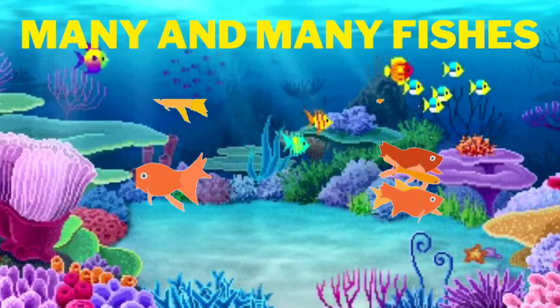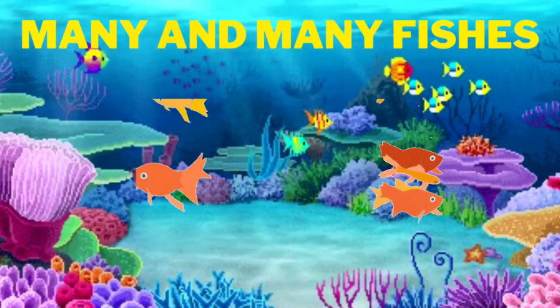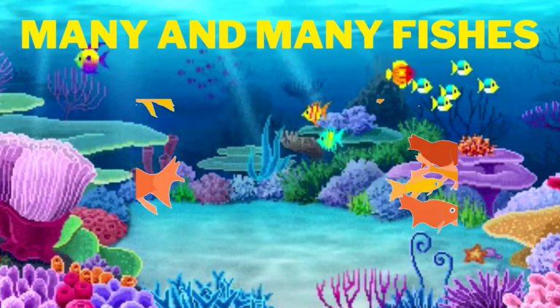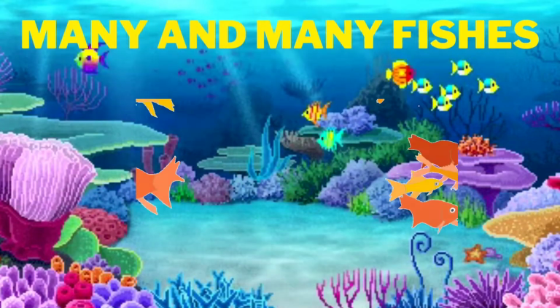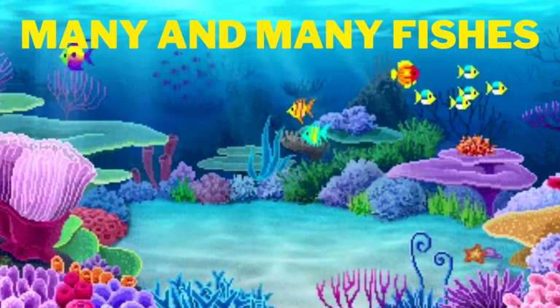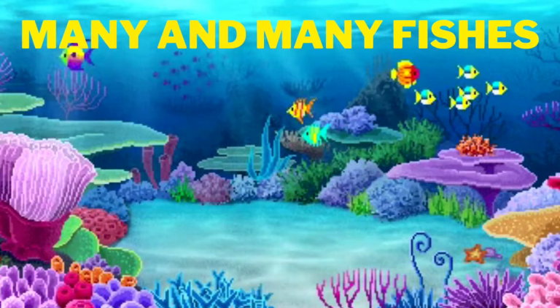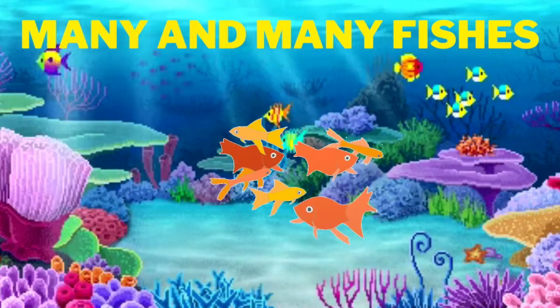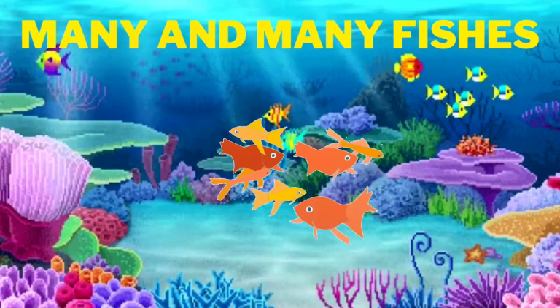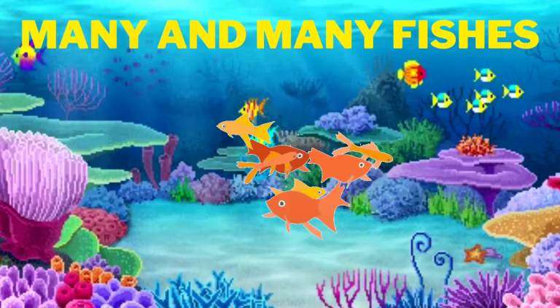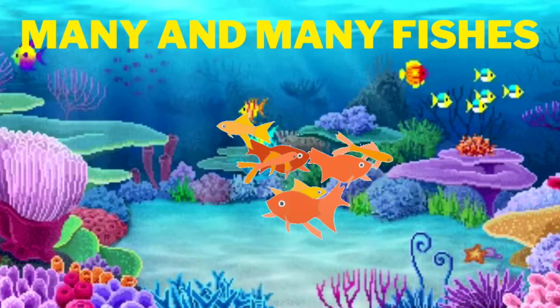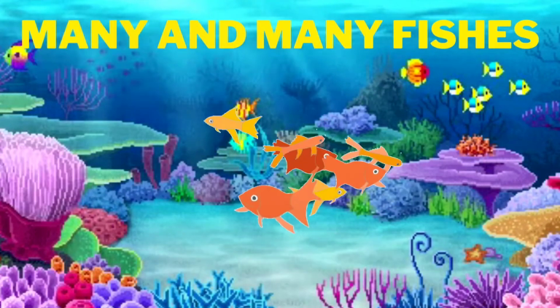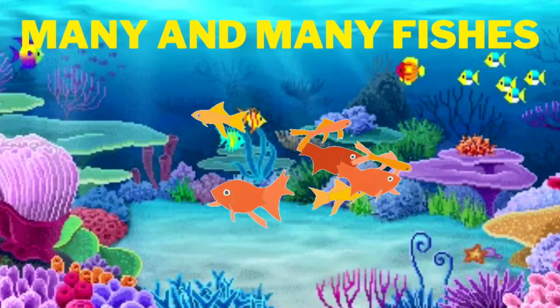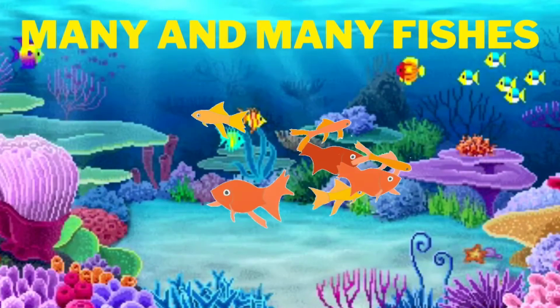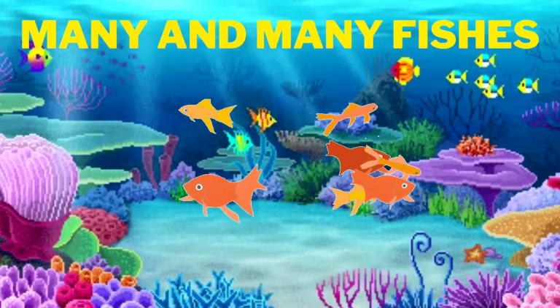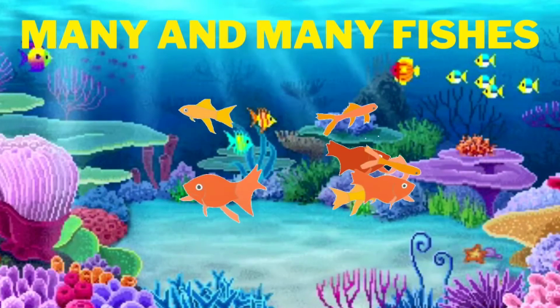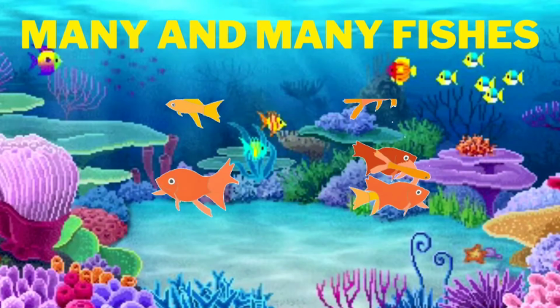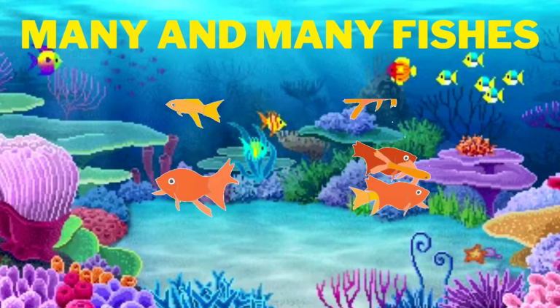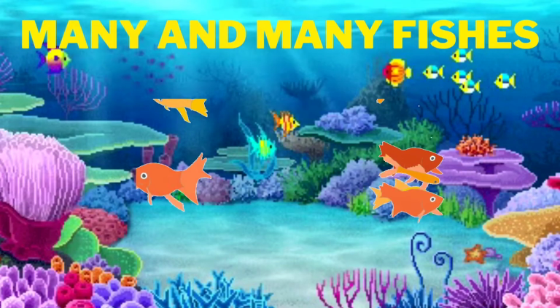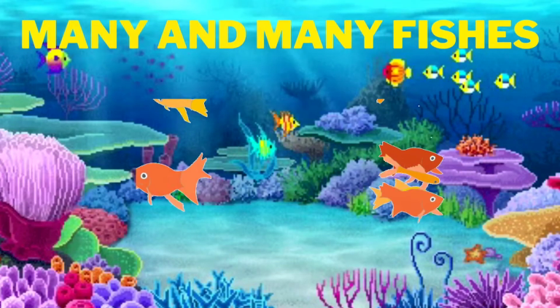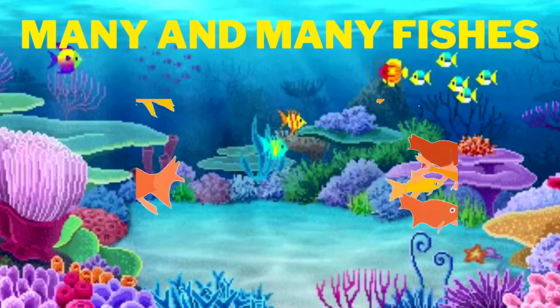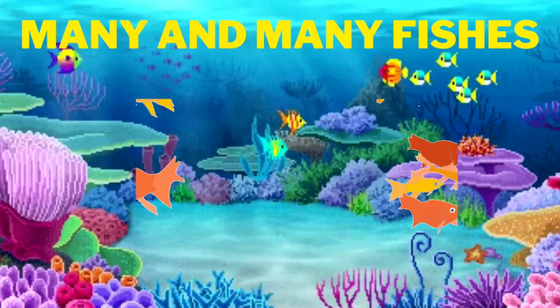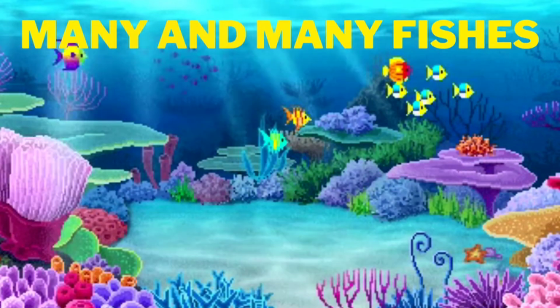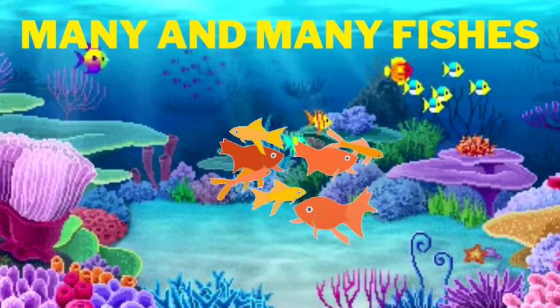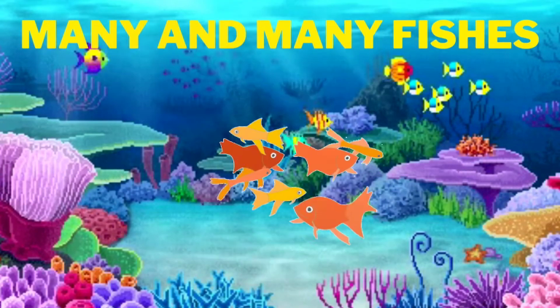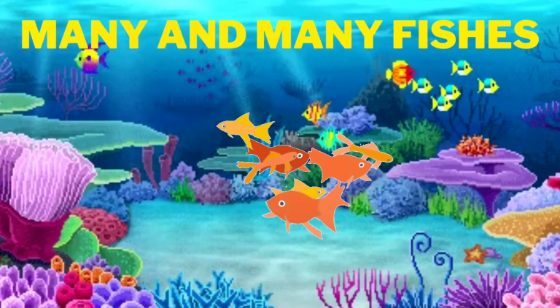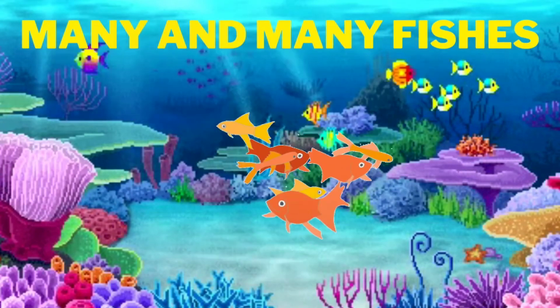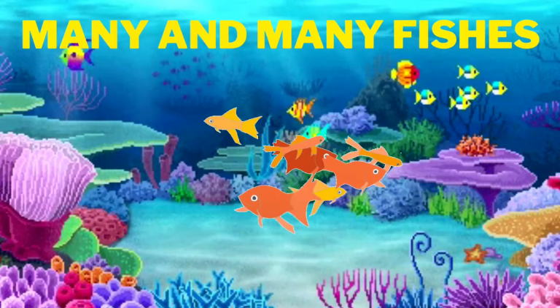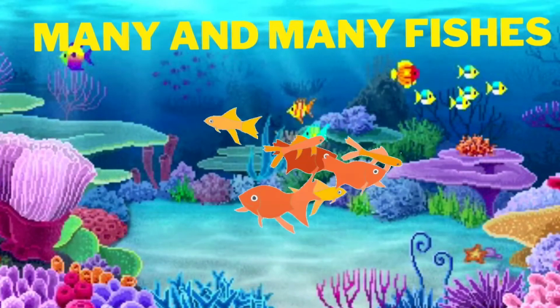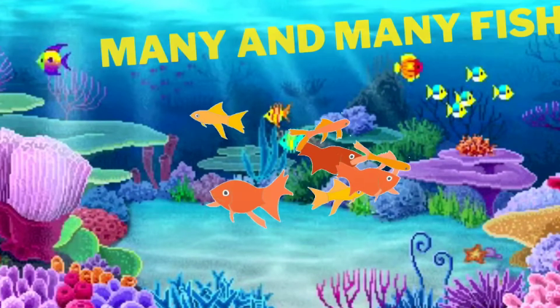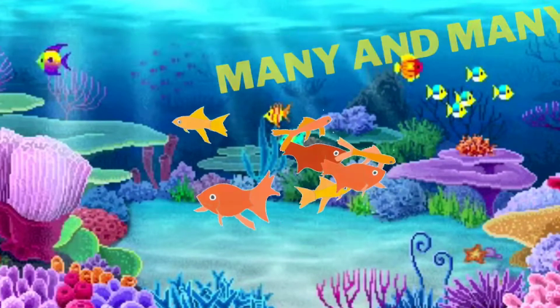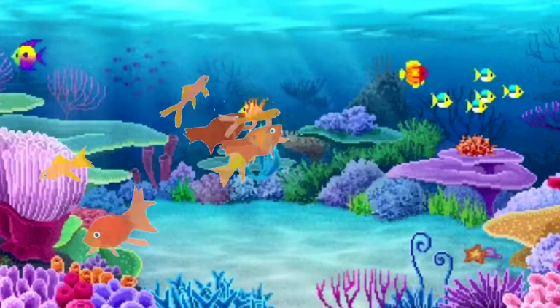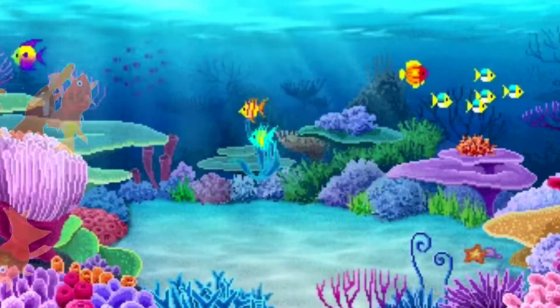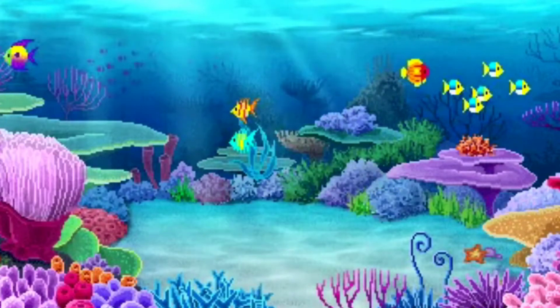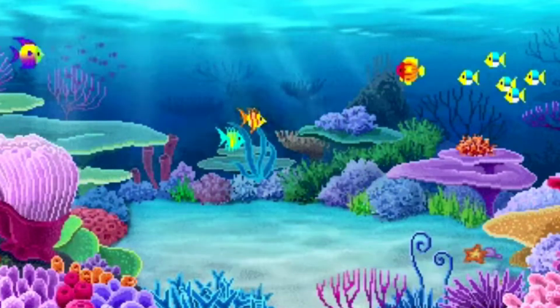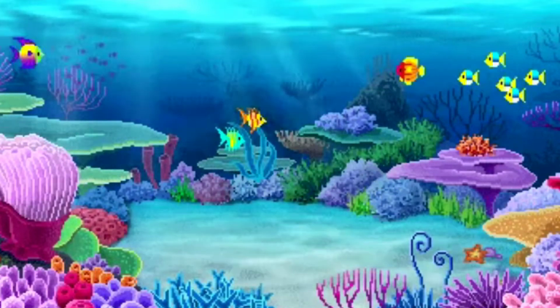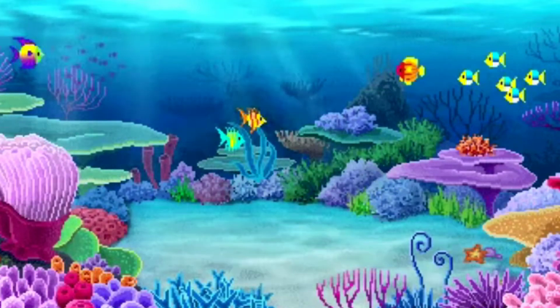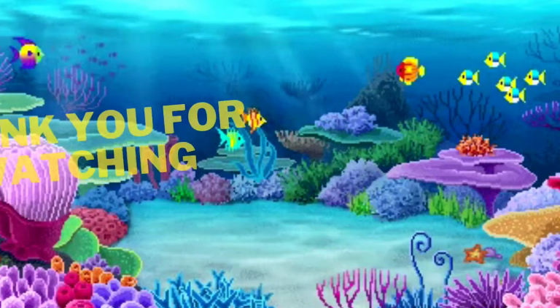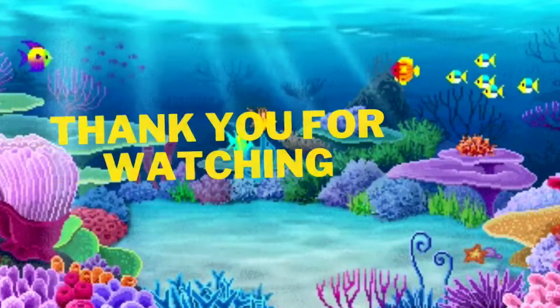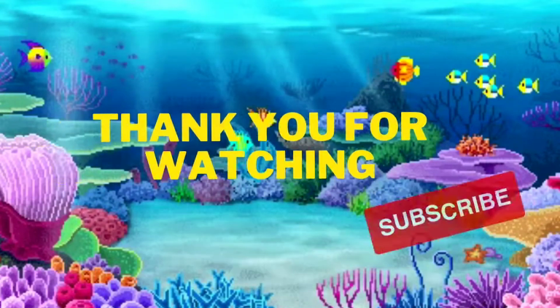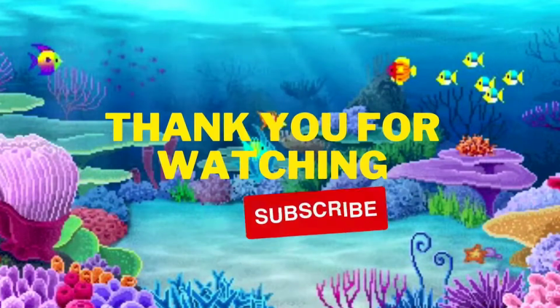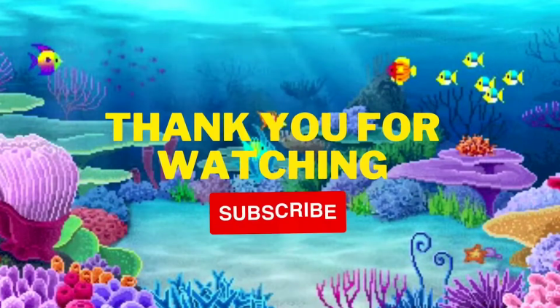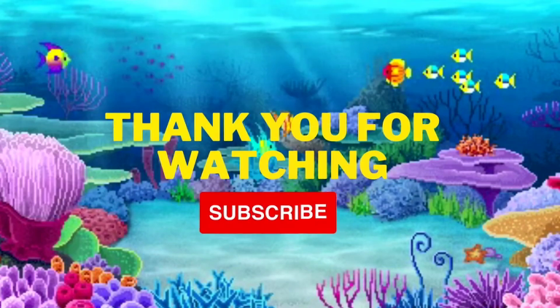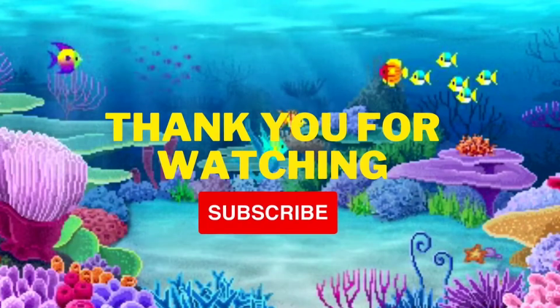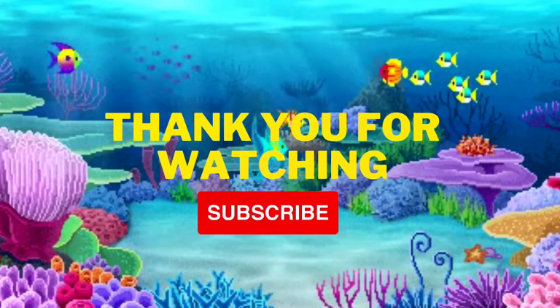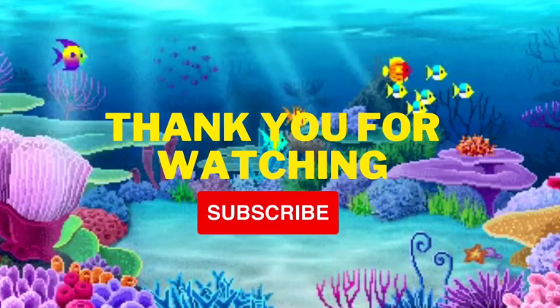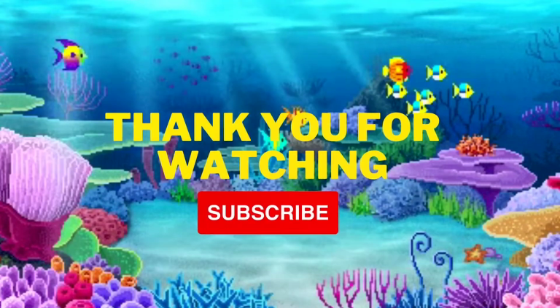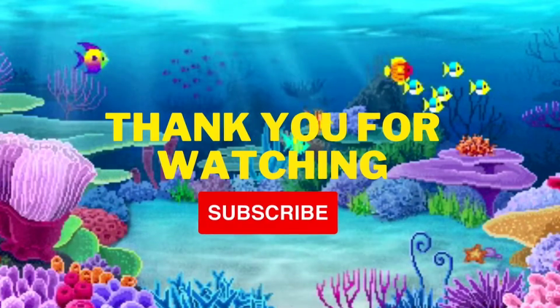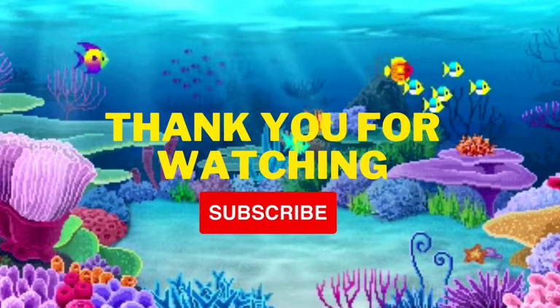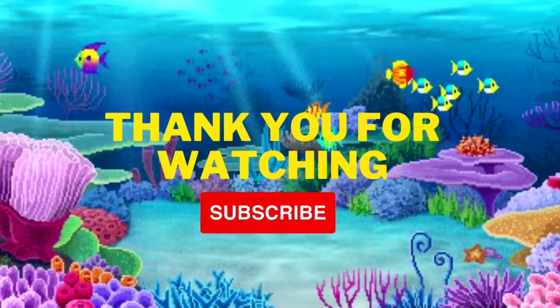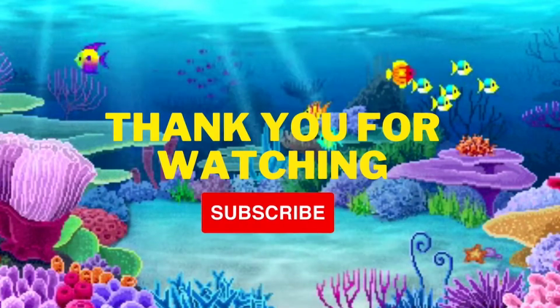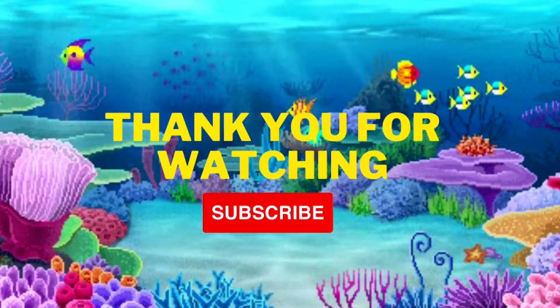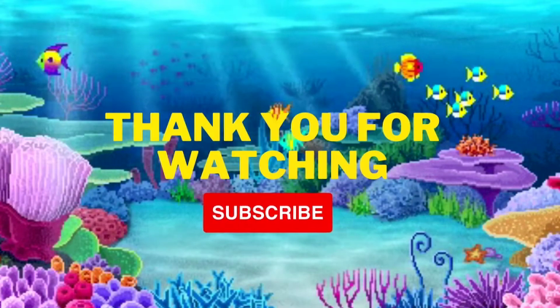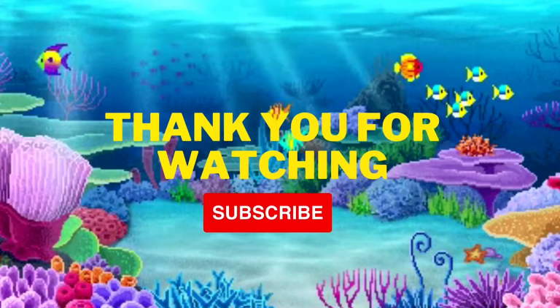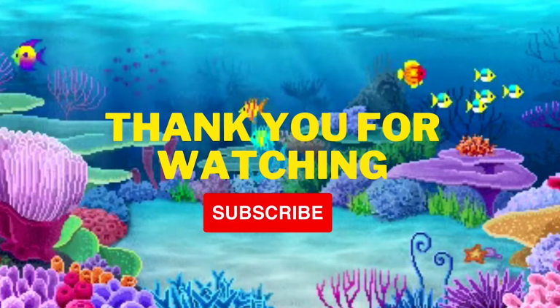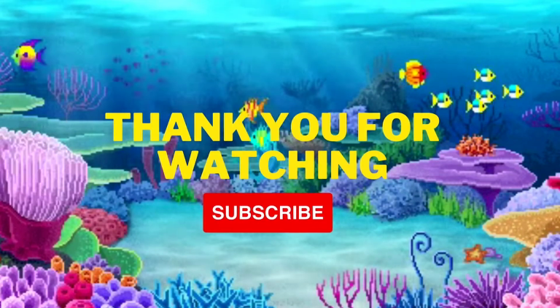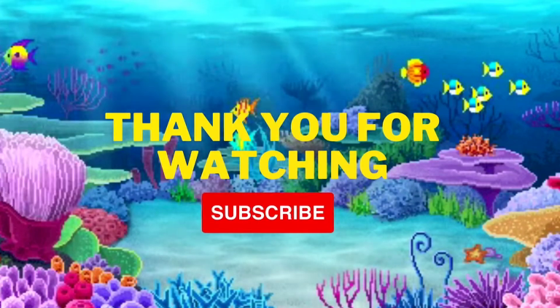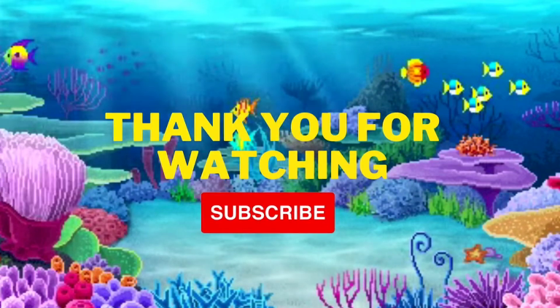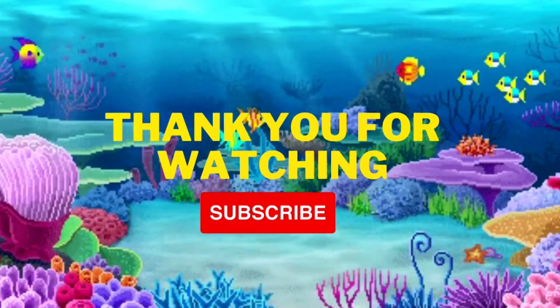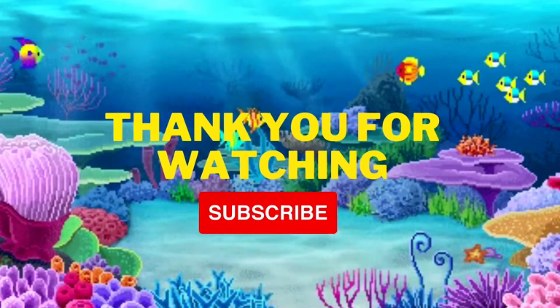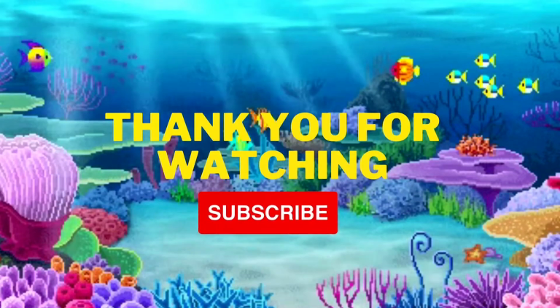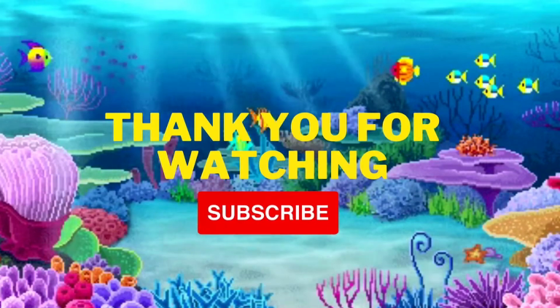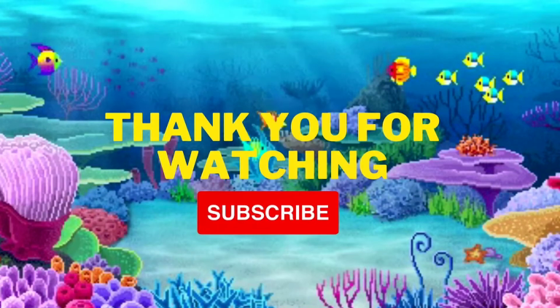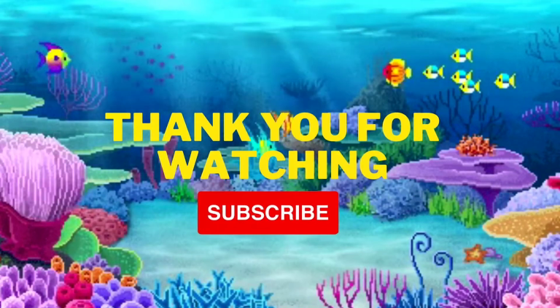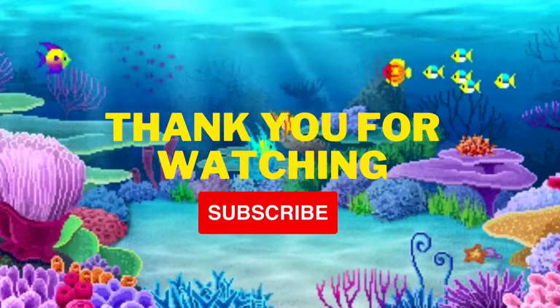We see many and many and millions of fishes. Thank you so much for watching. Subscribe. Bye-bye.